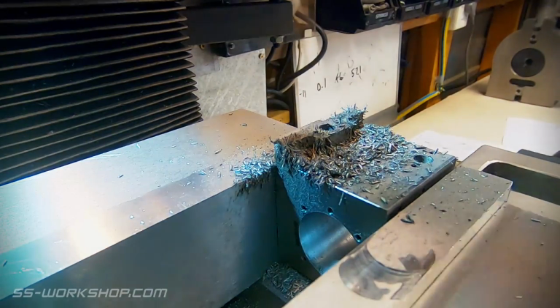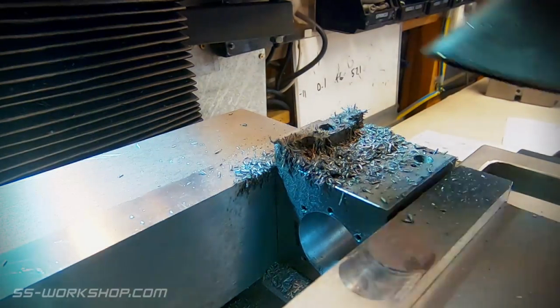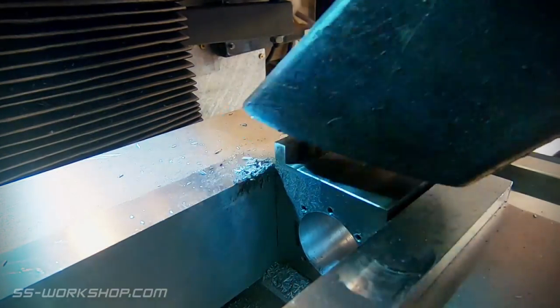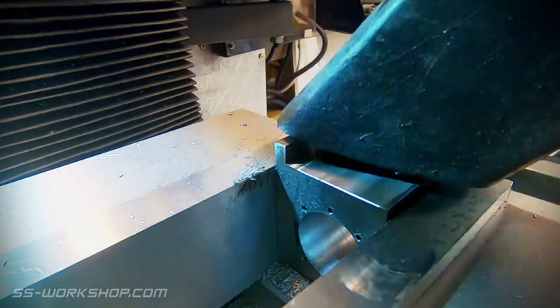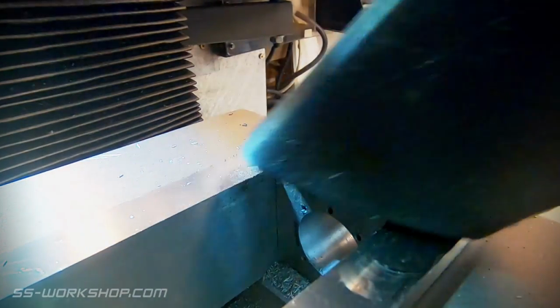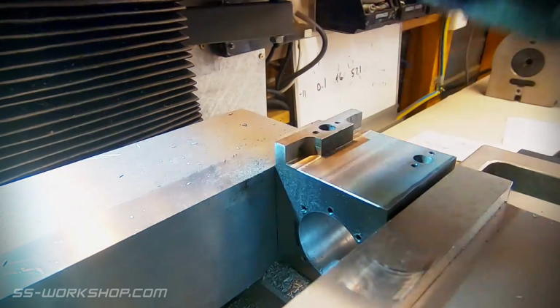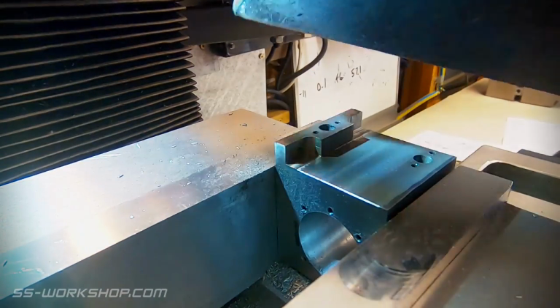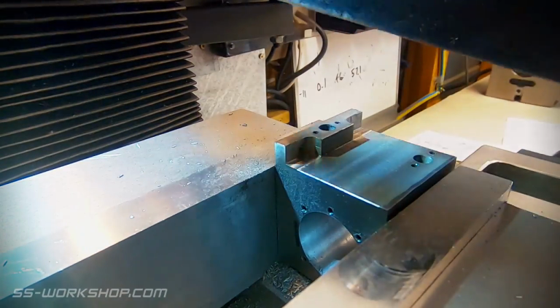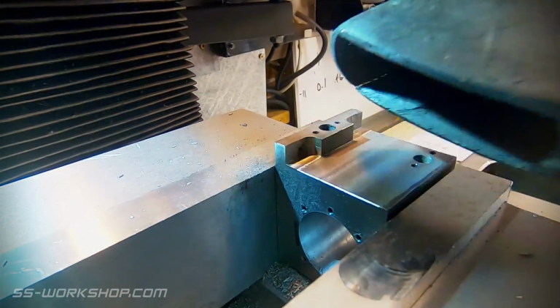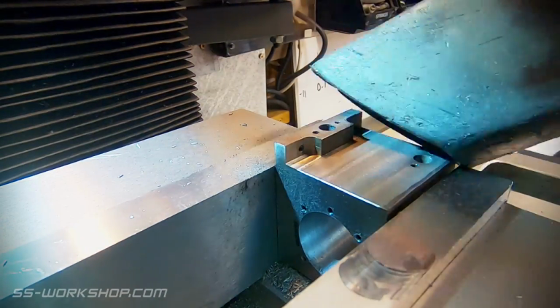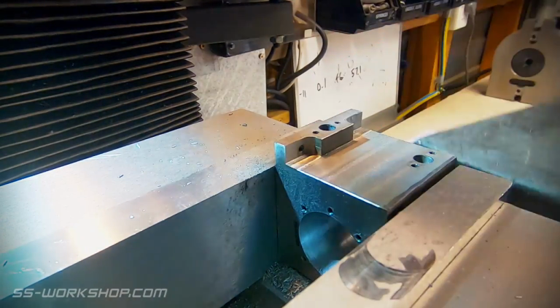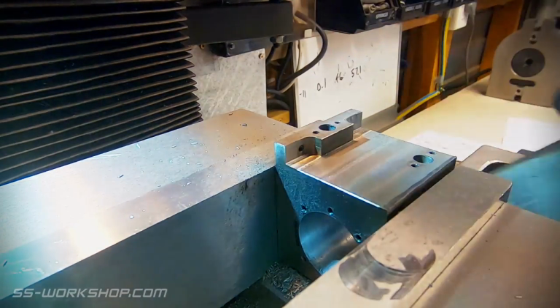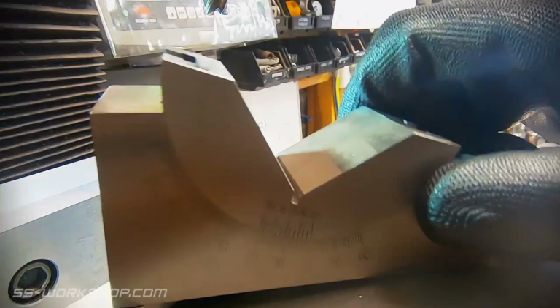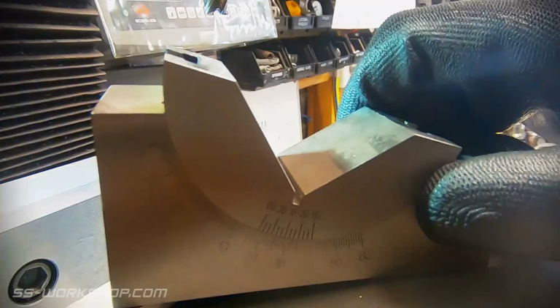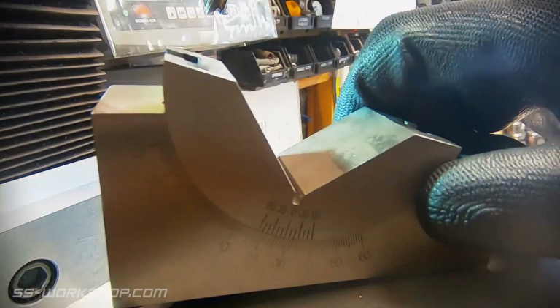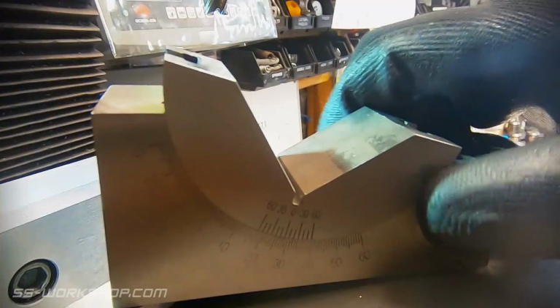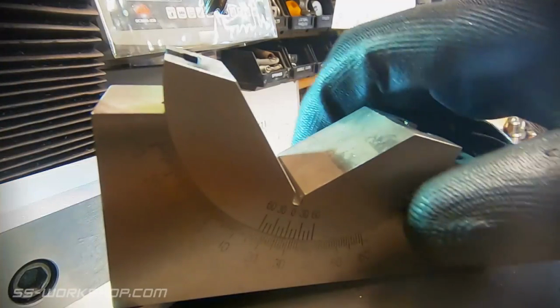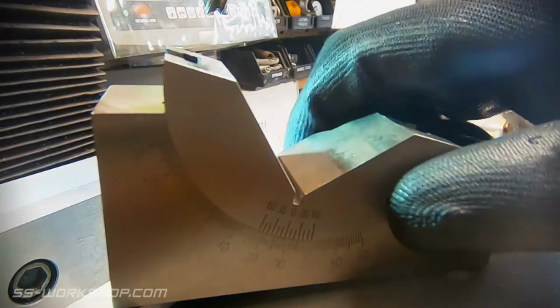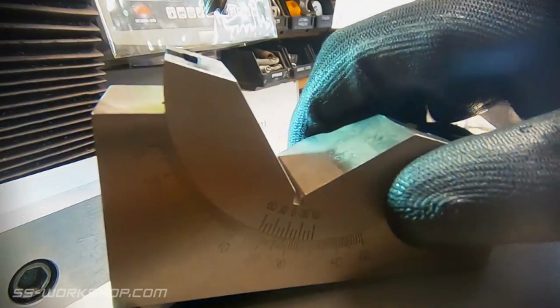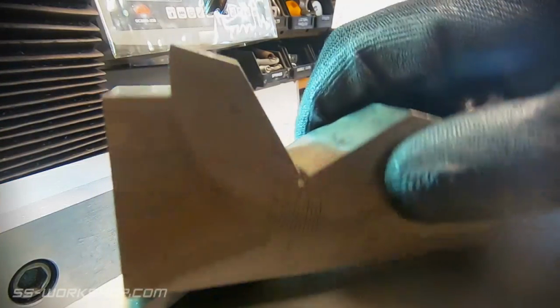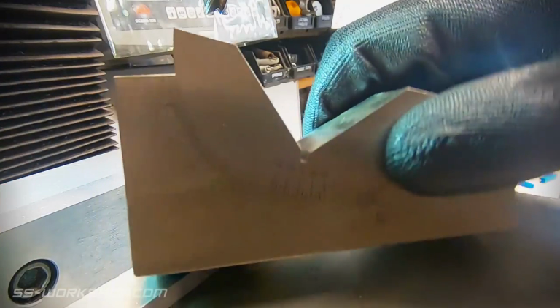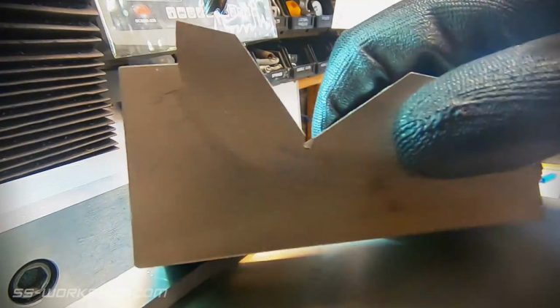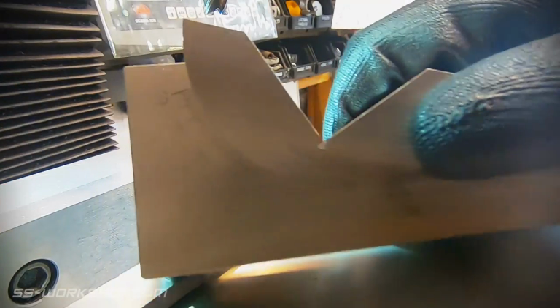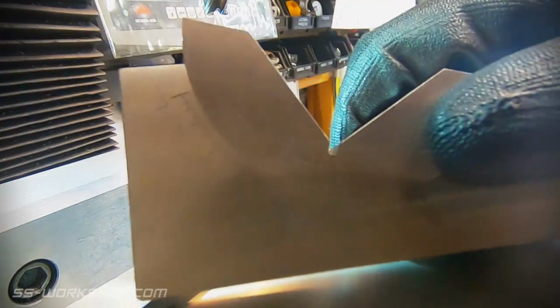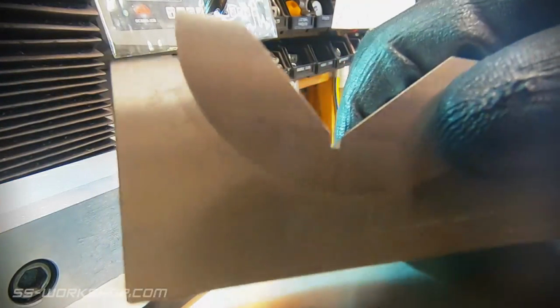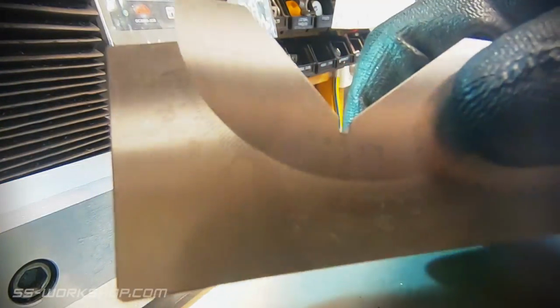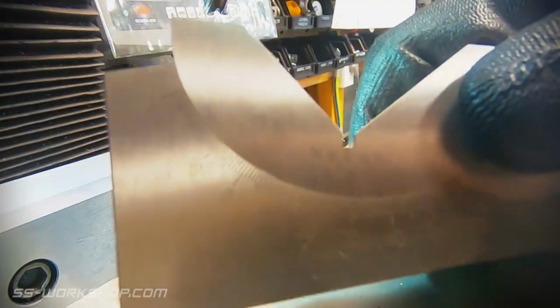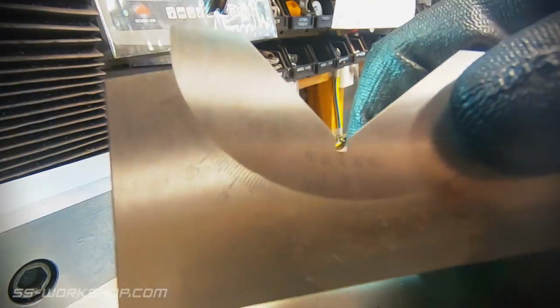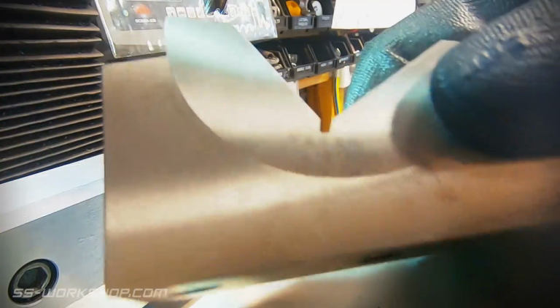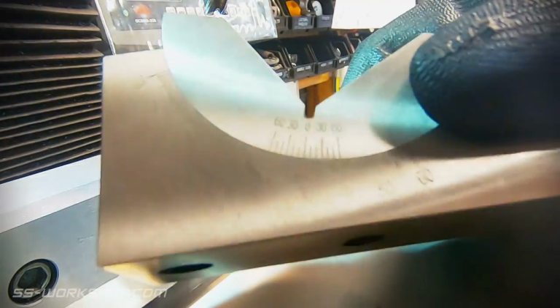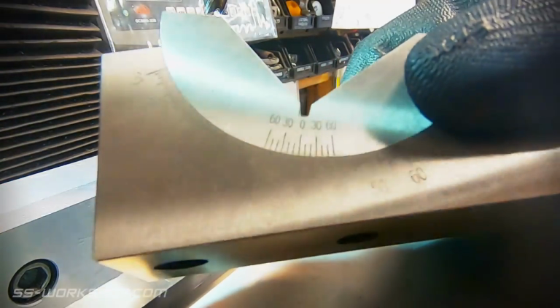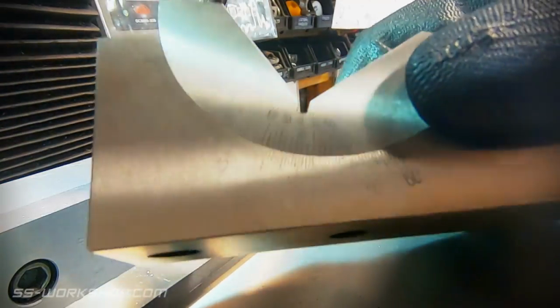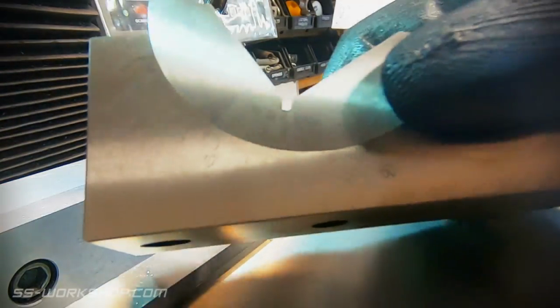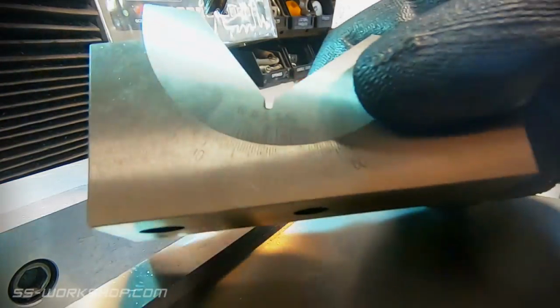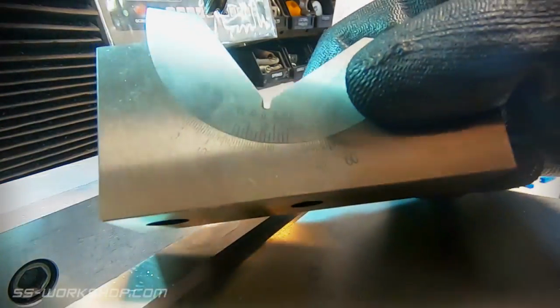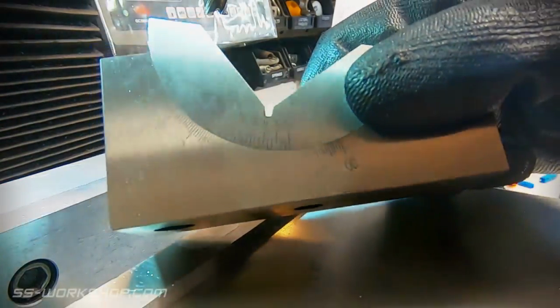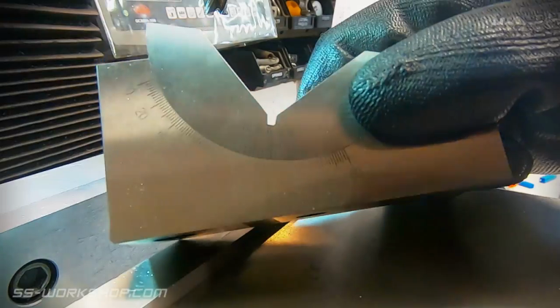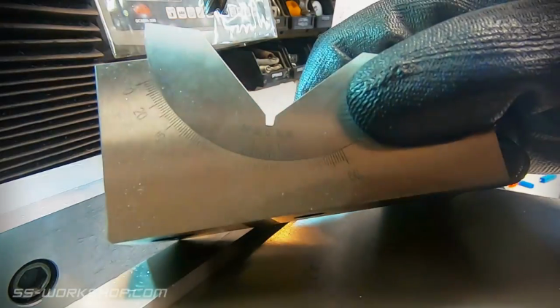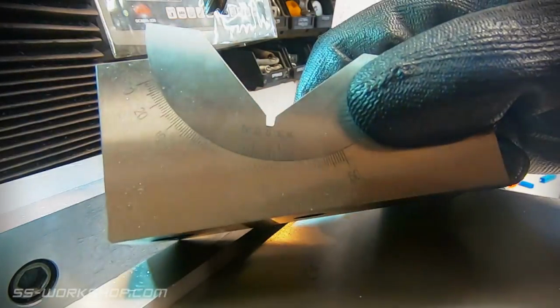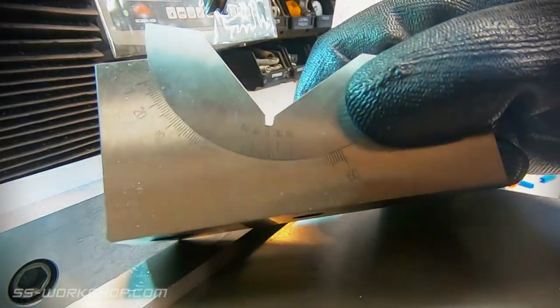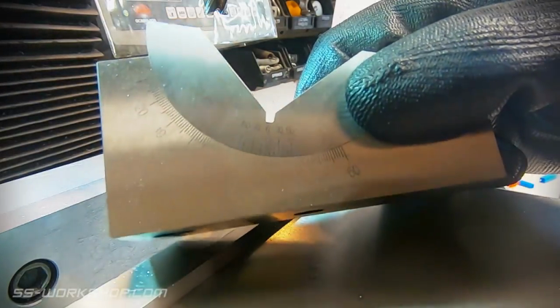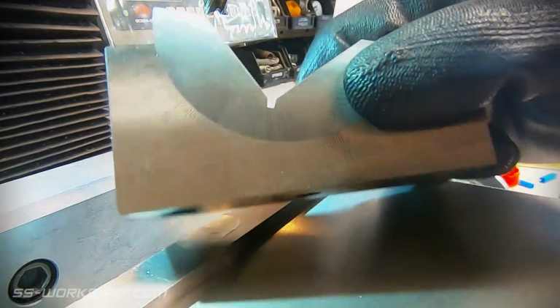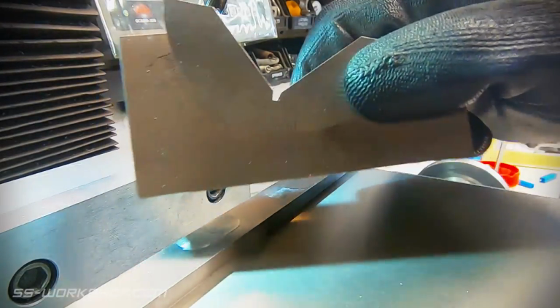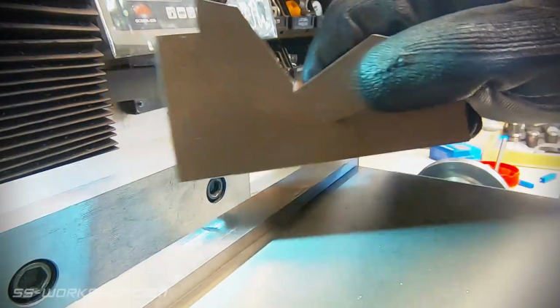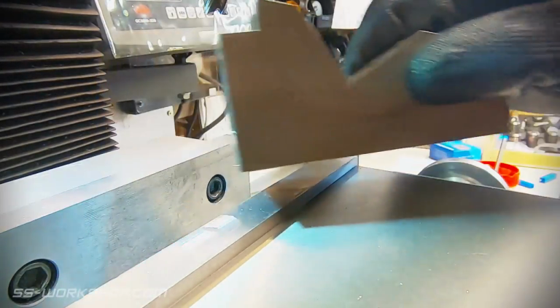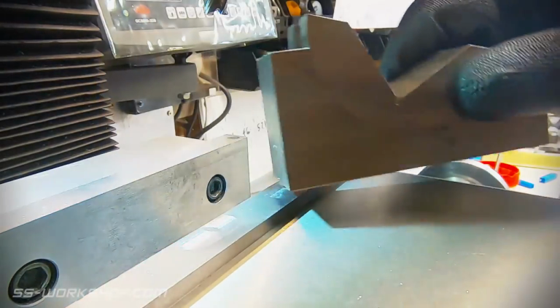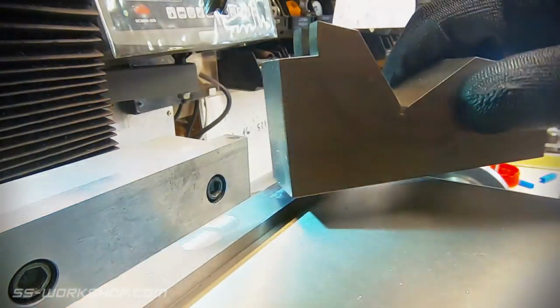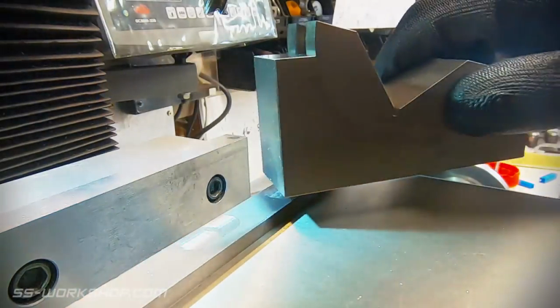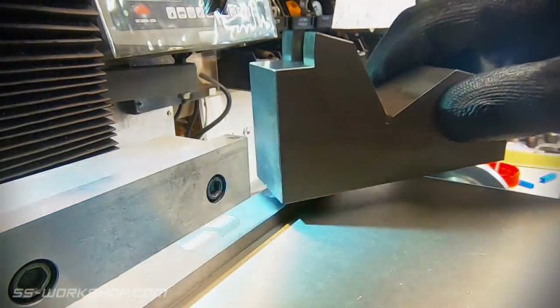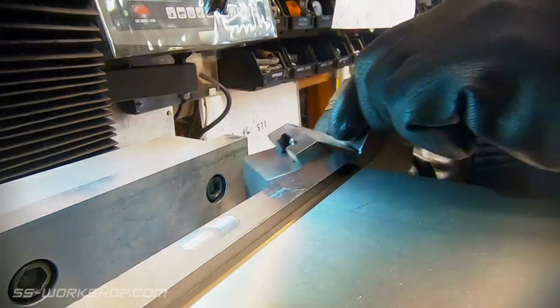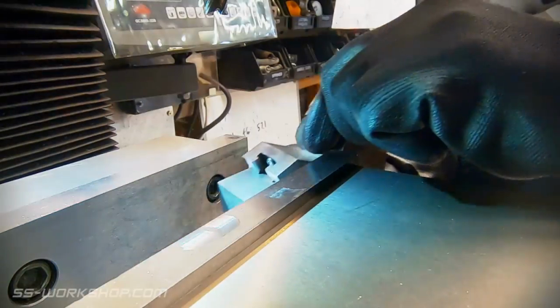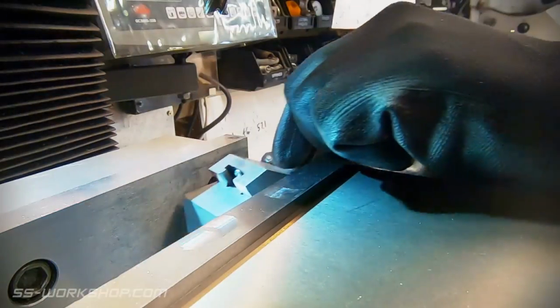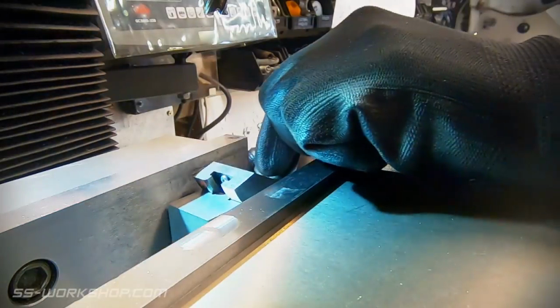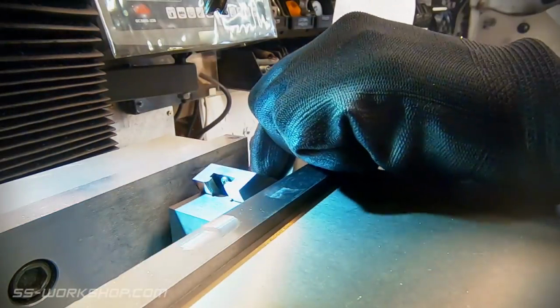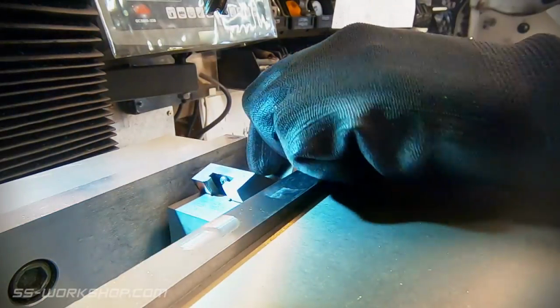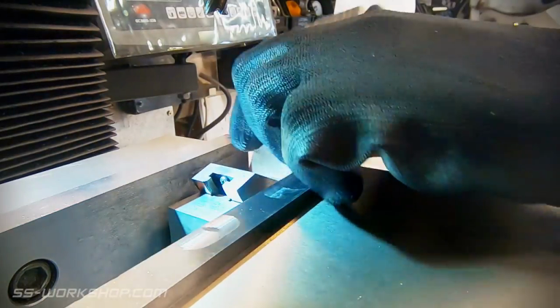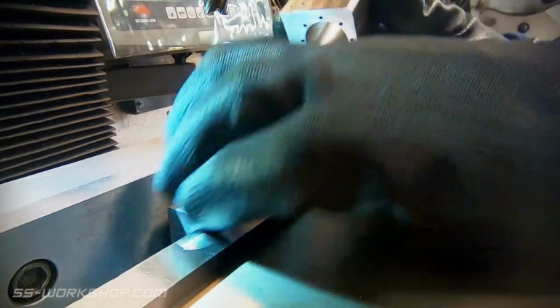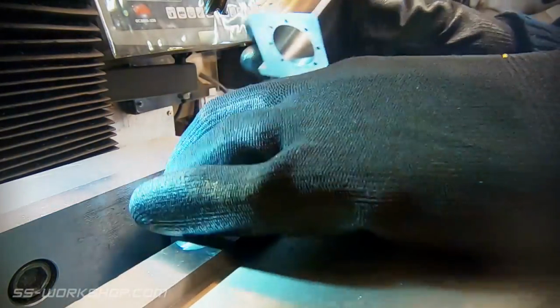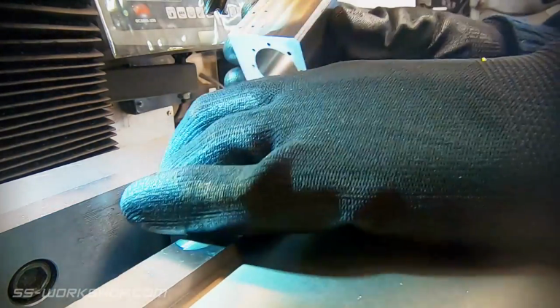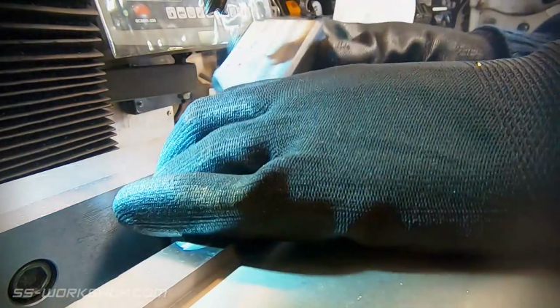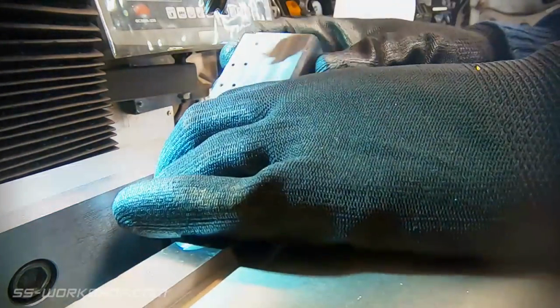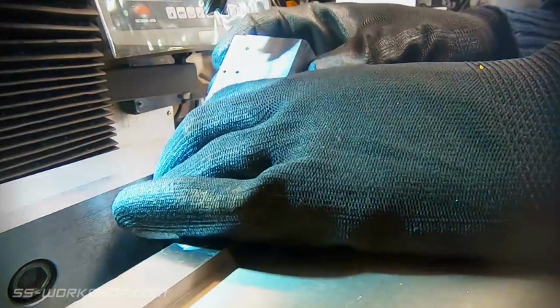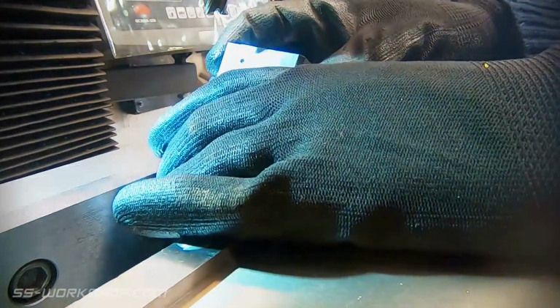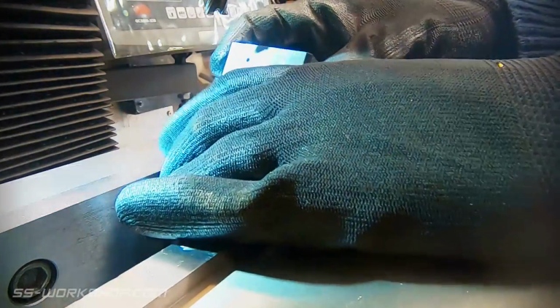I use an adjustable angle block to align the holes that form the steam passages from the cylinder to the steam ports.